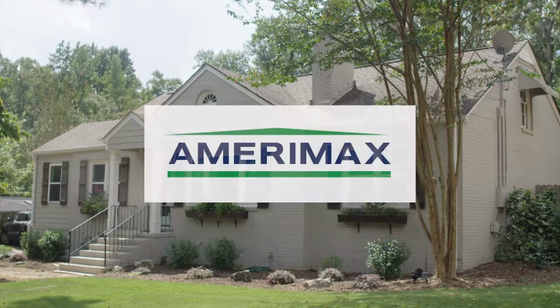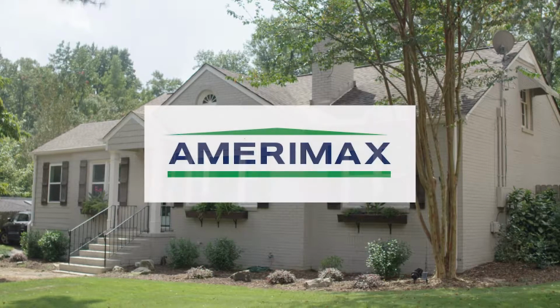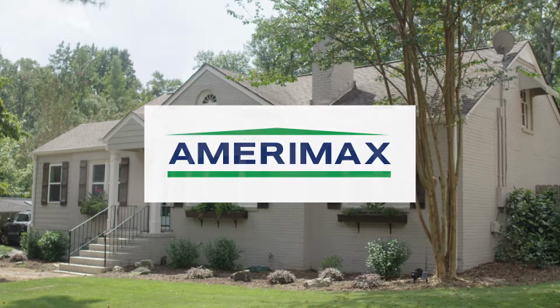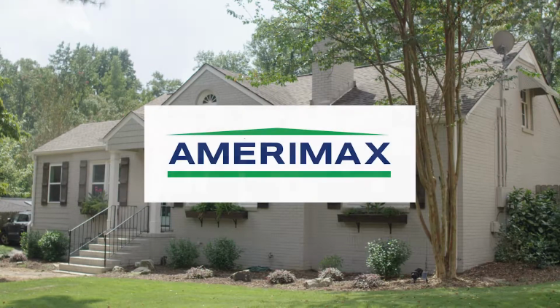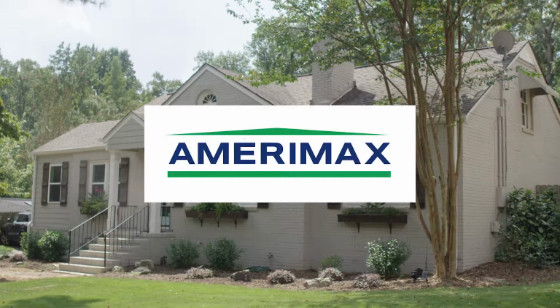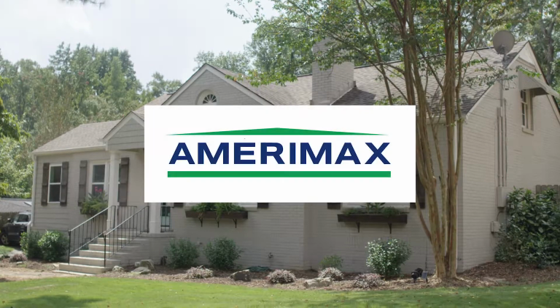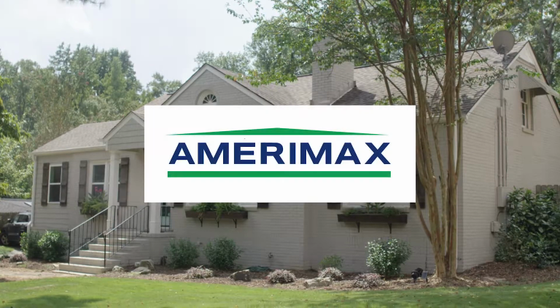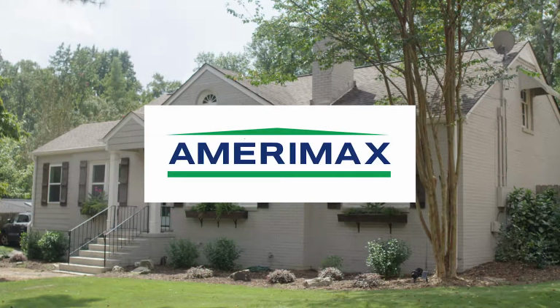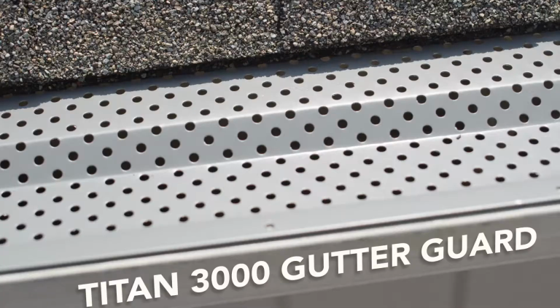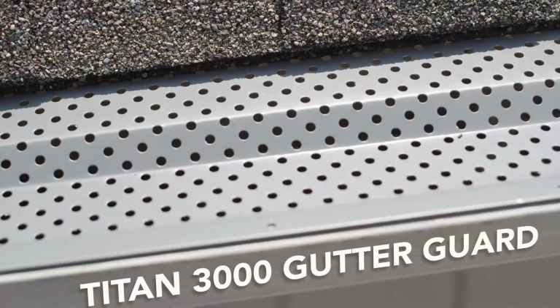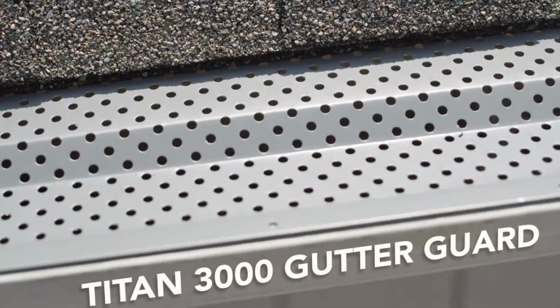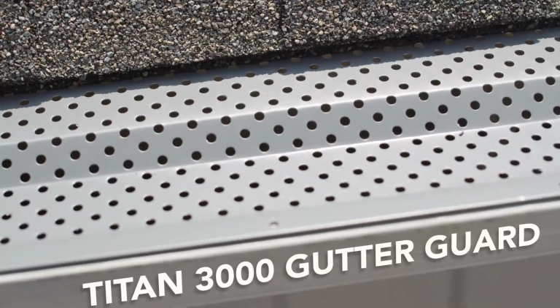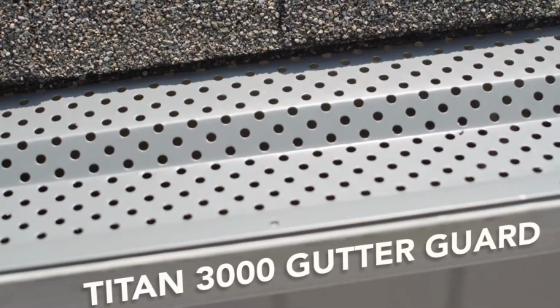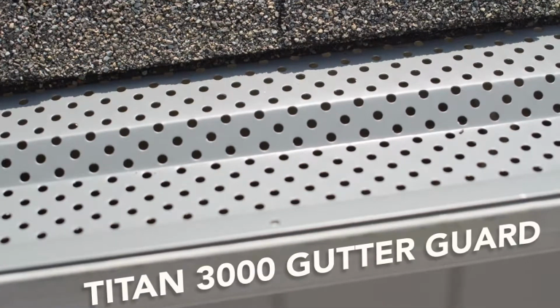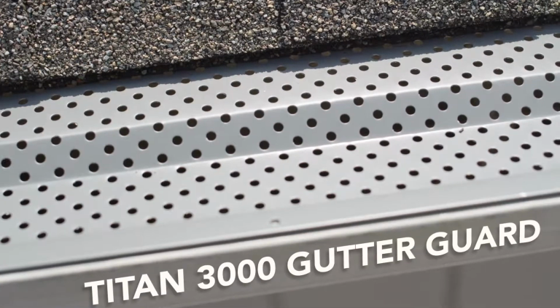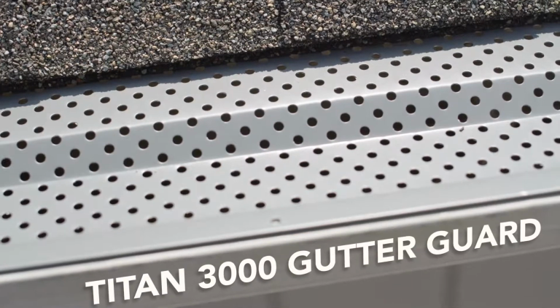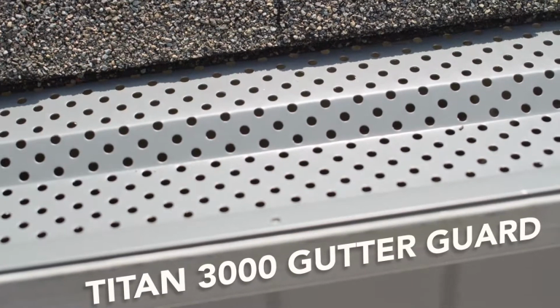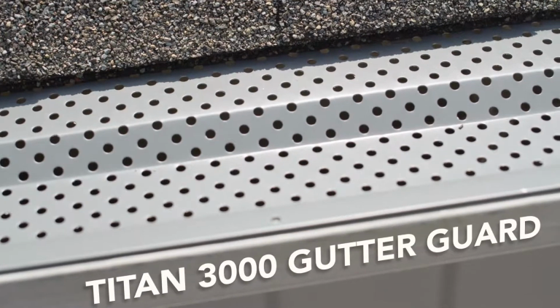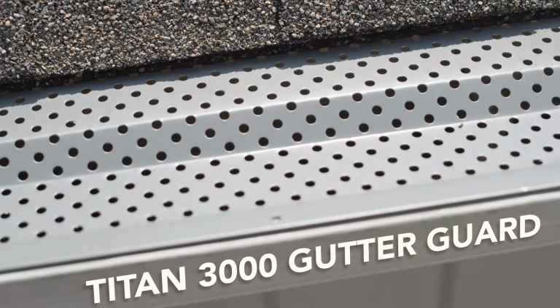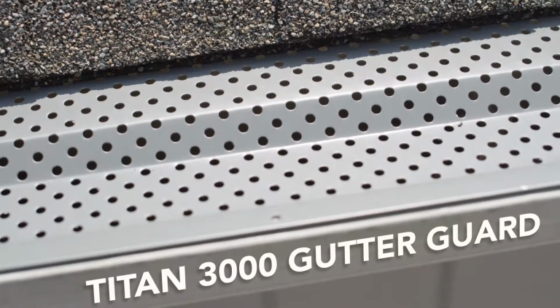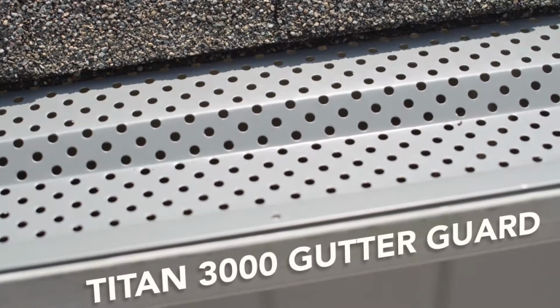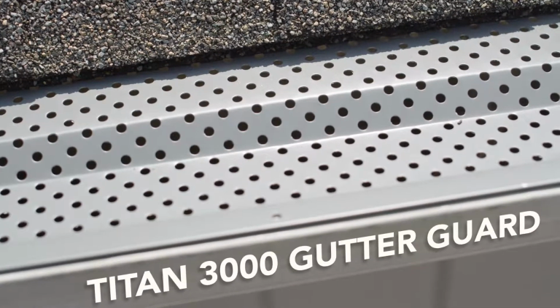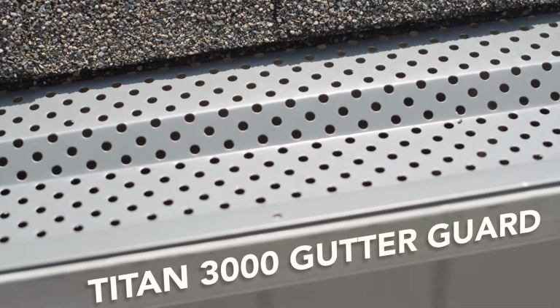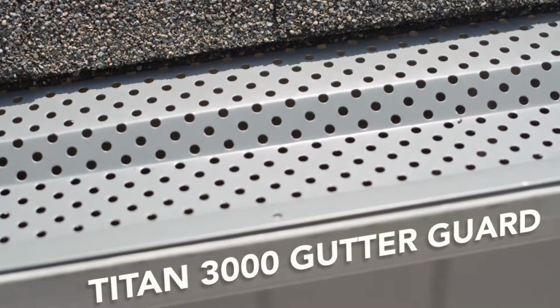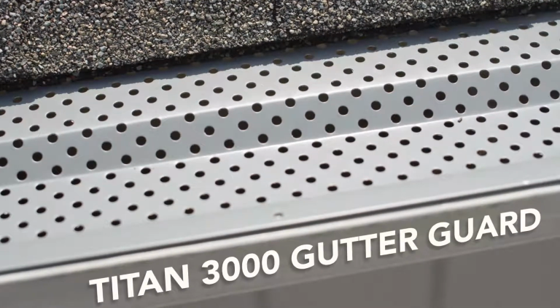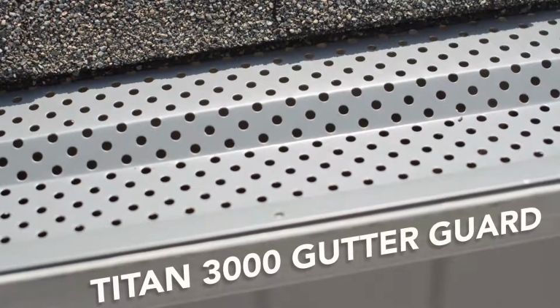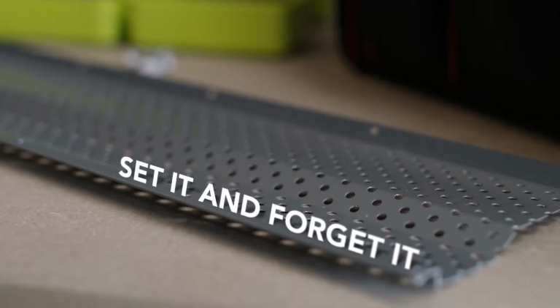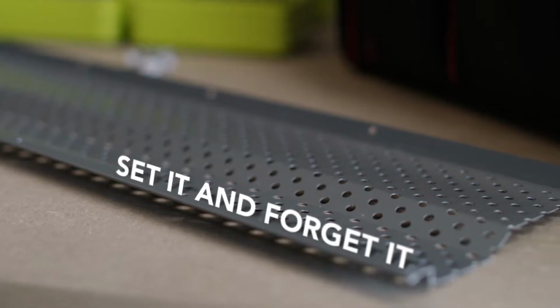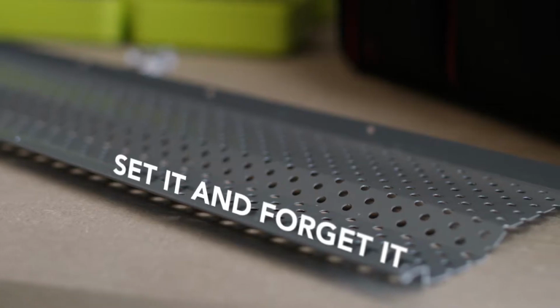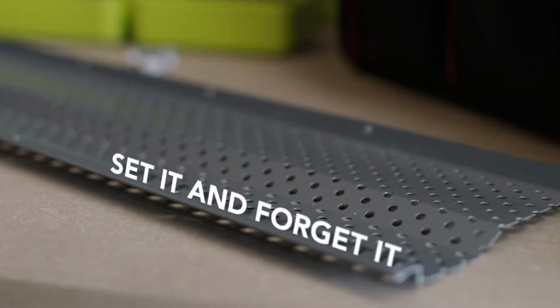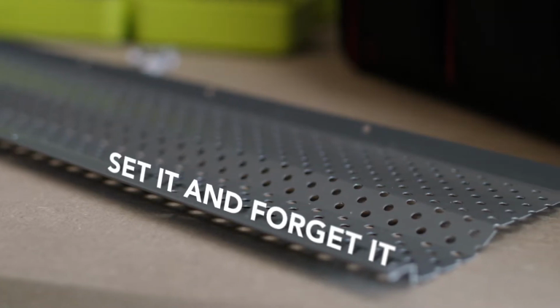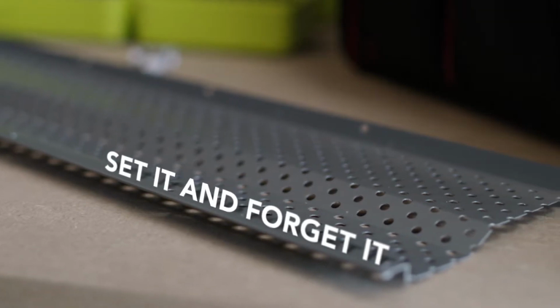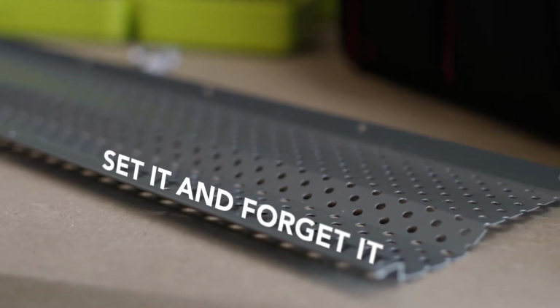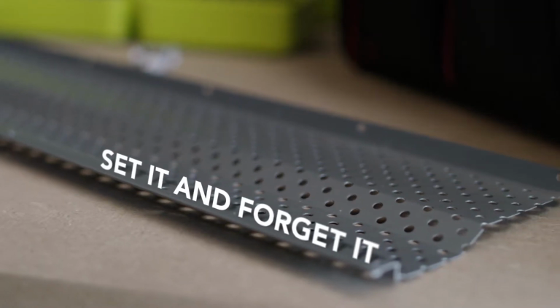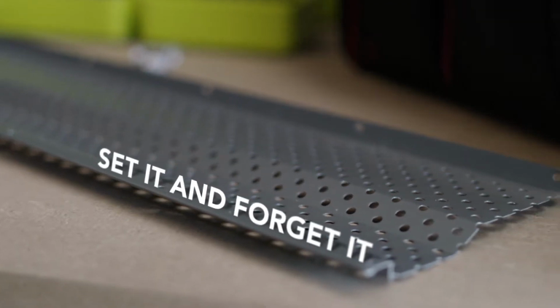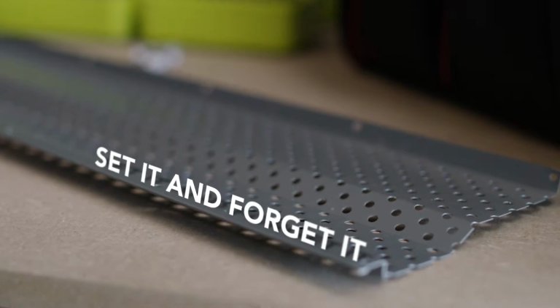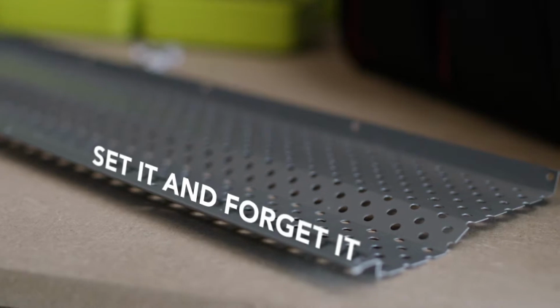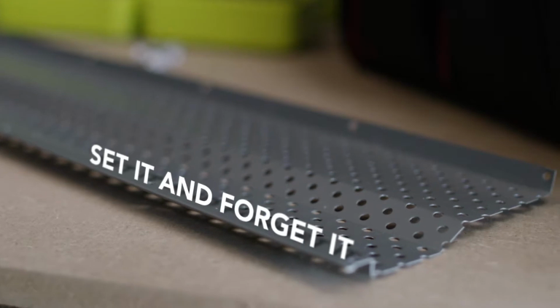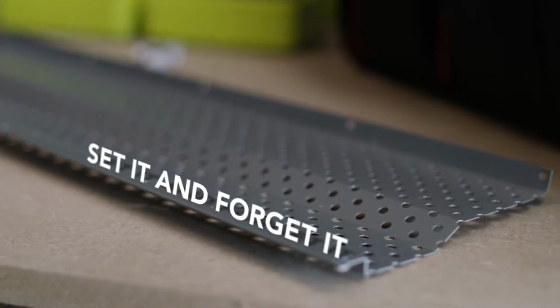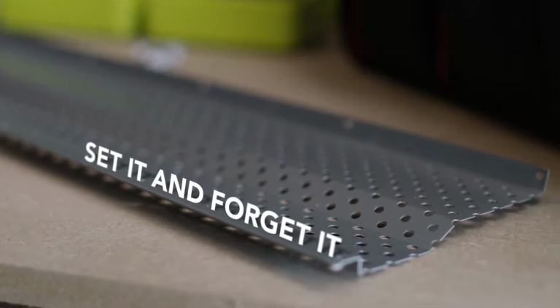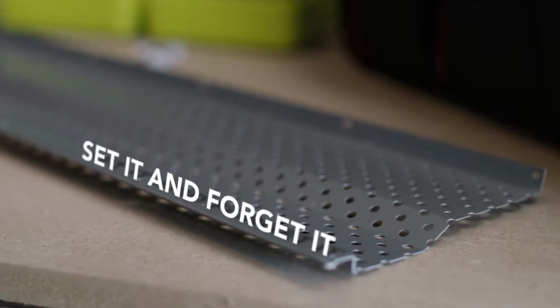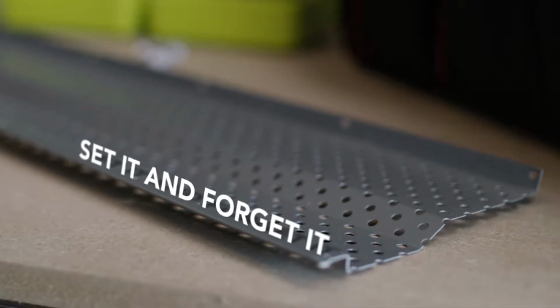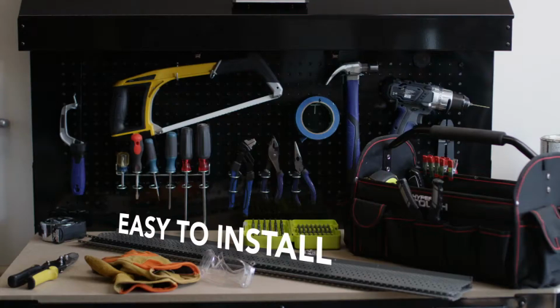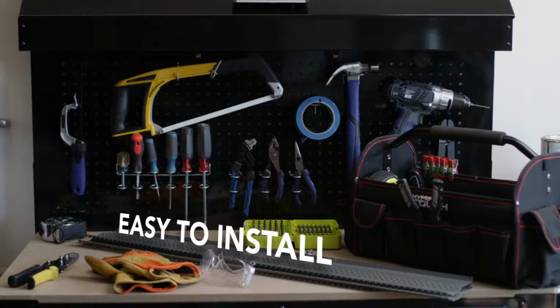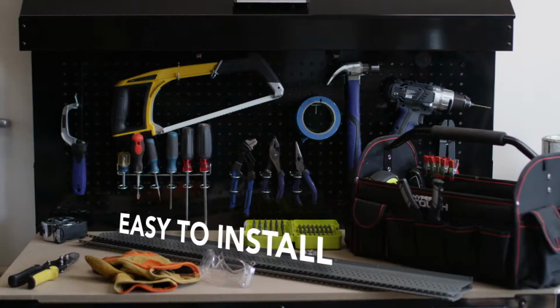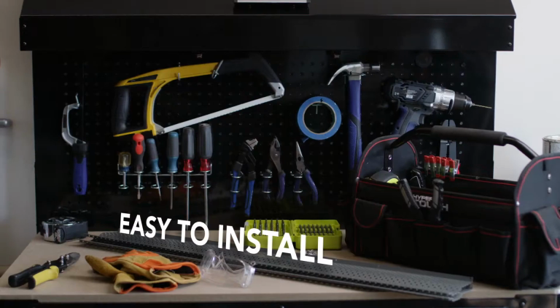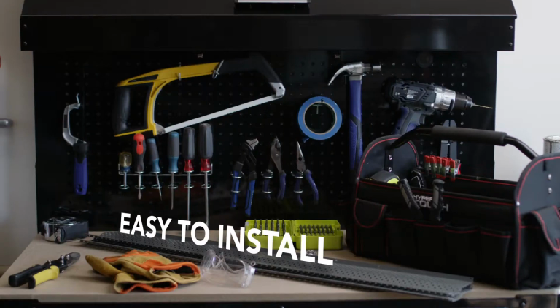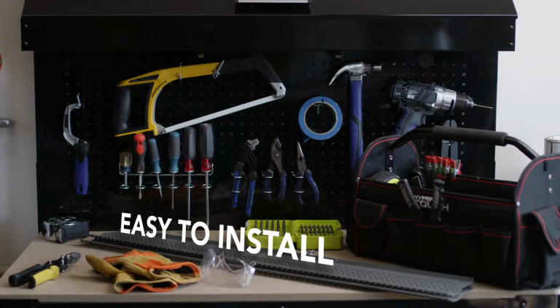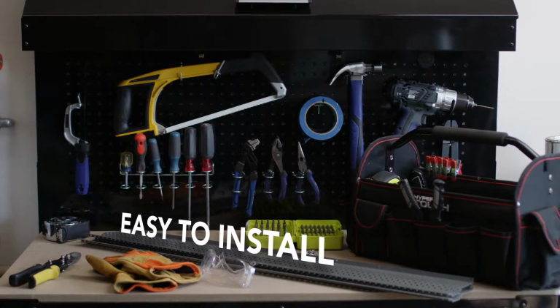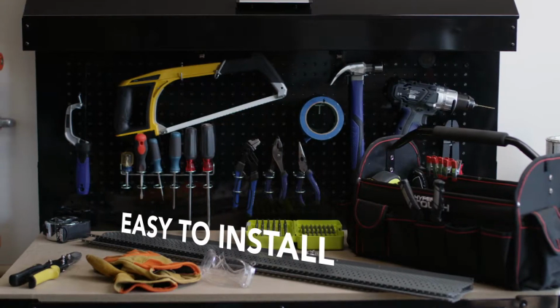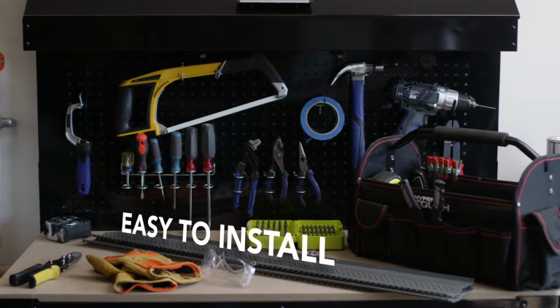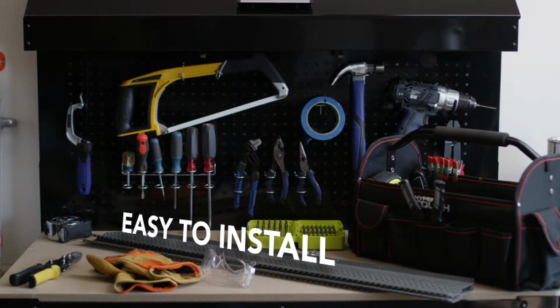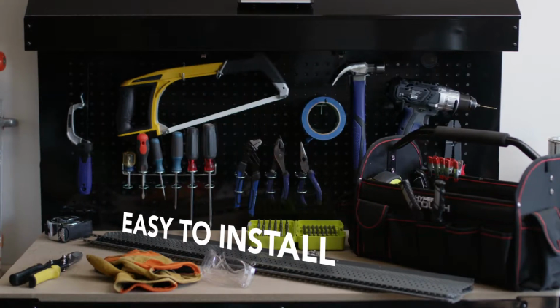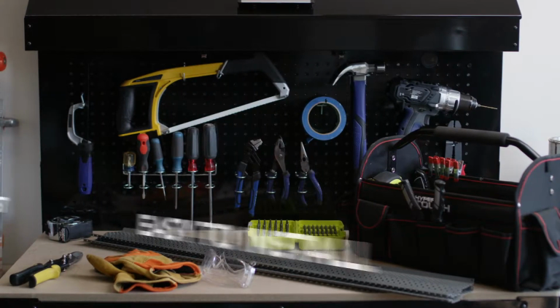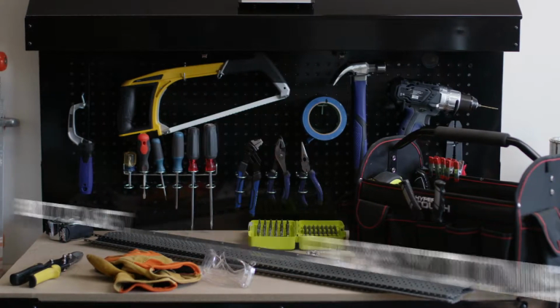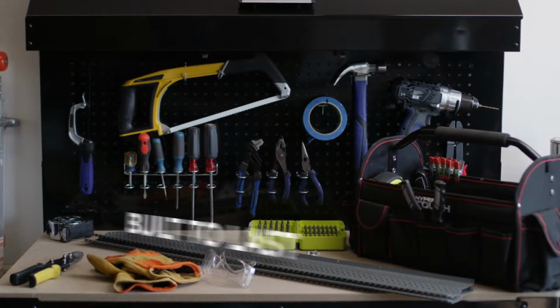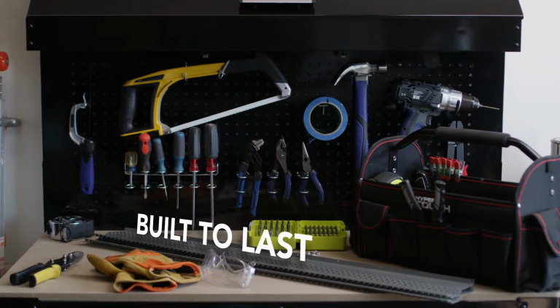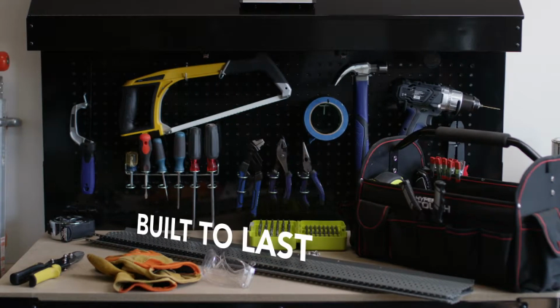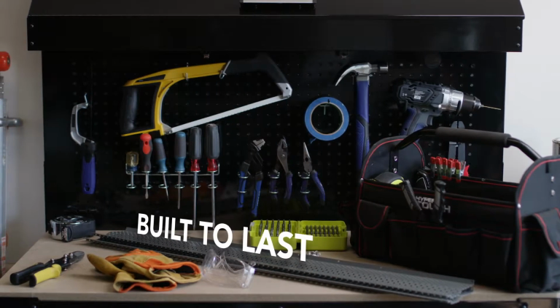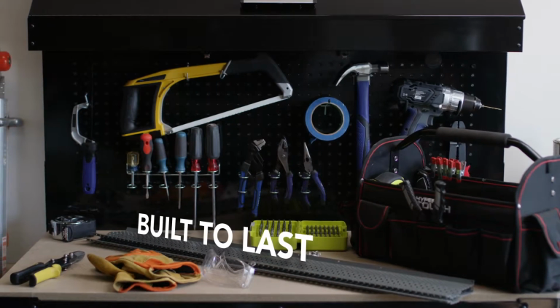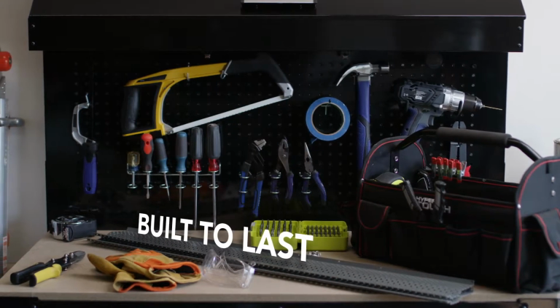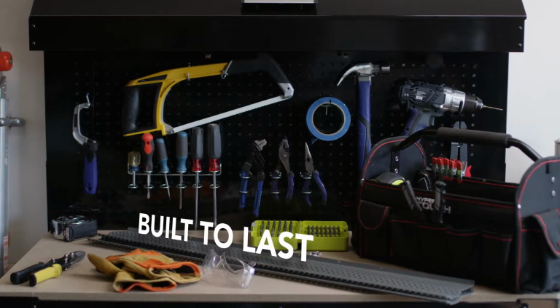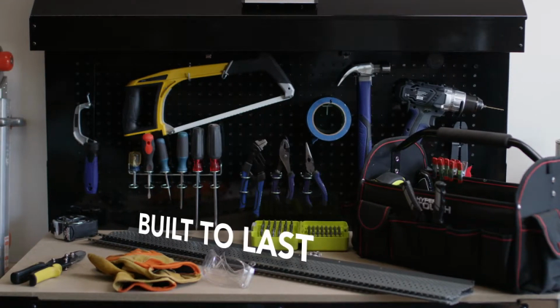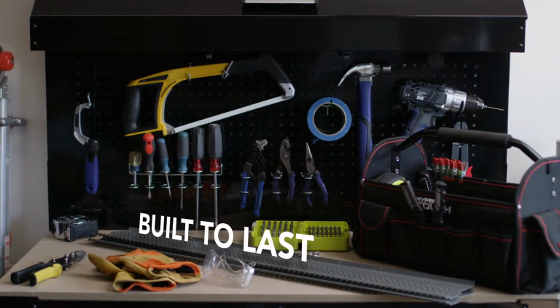With the Titan 3000 Gutter Guard from Amerimax, worry-free gutters can be yours. They're easy to install and built to last.